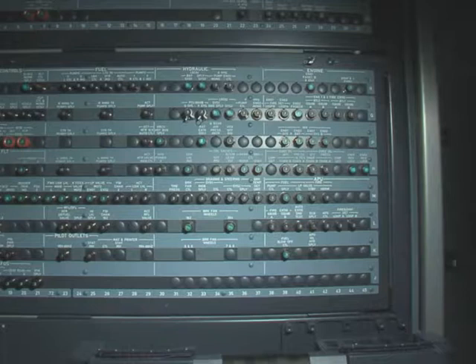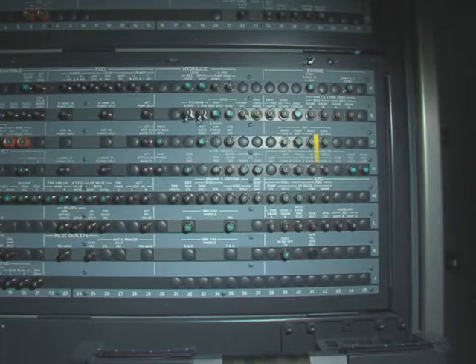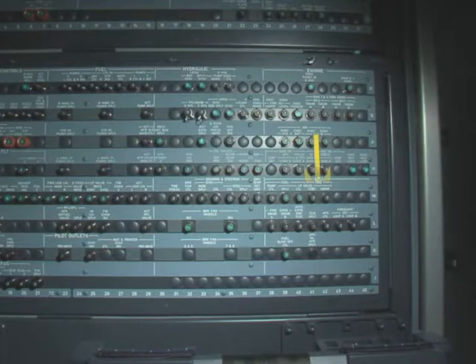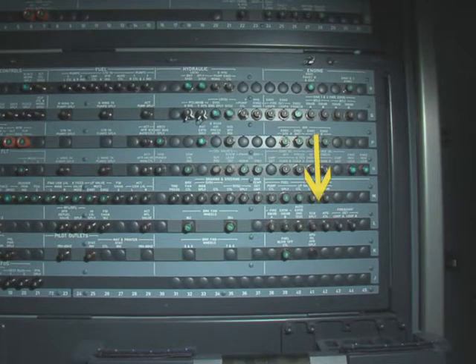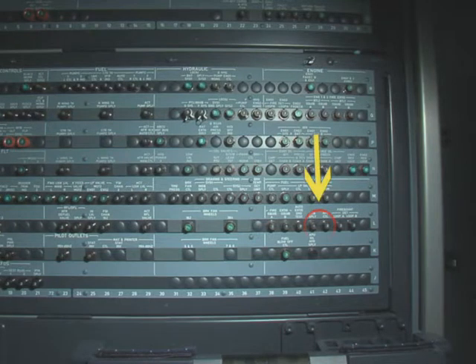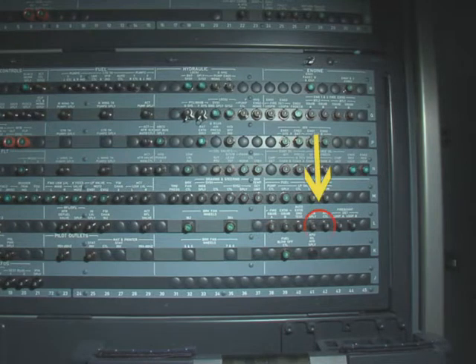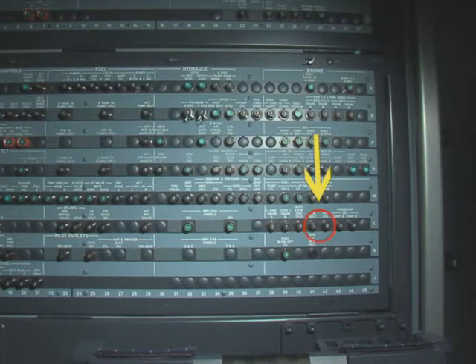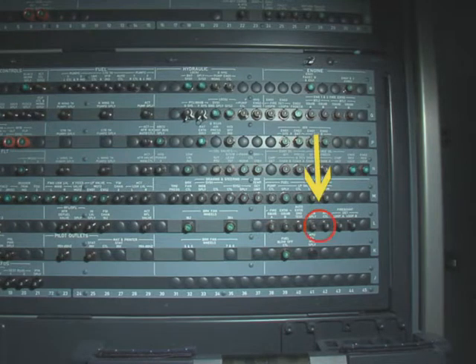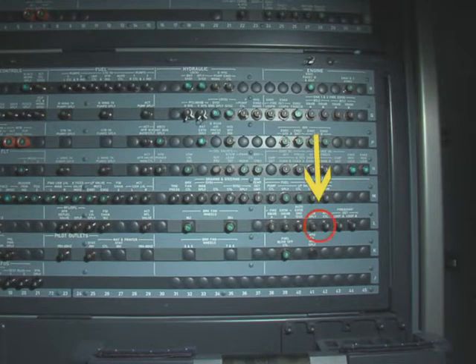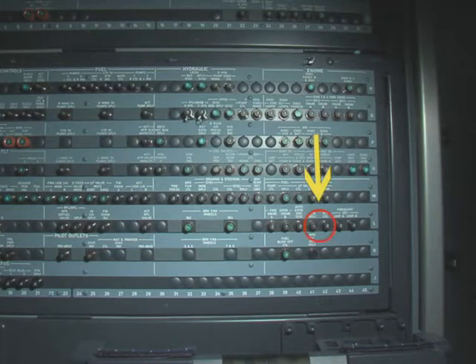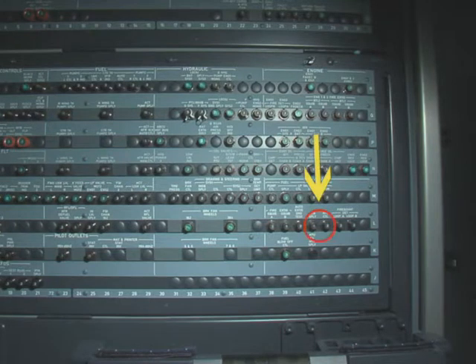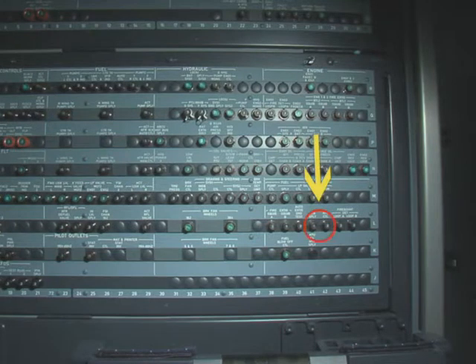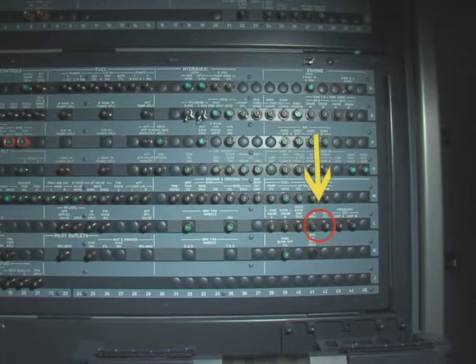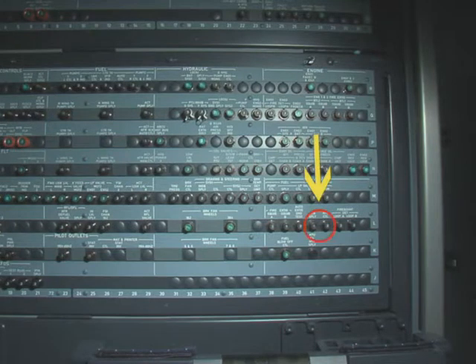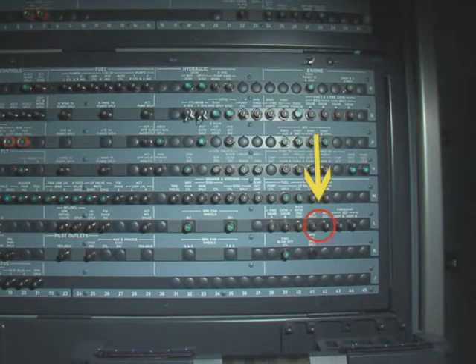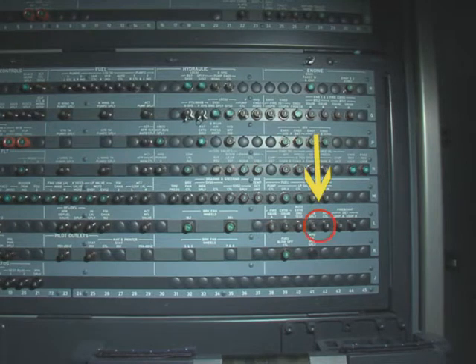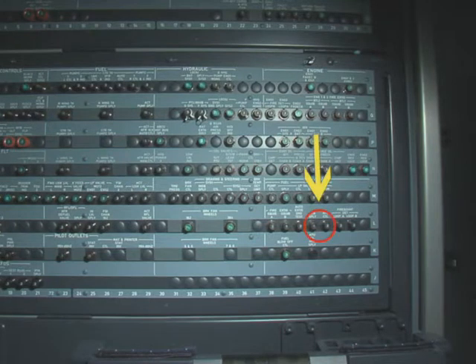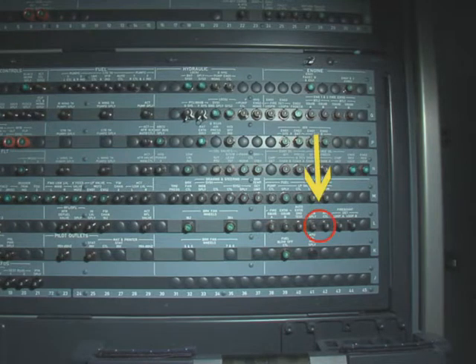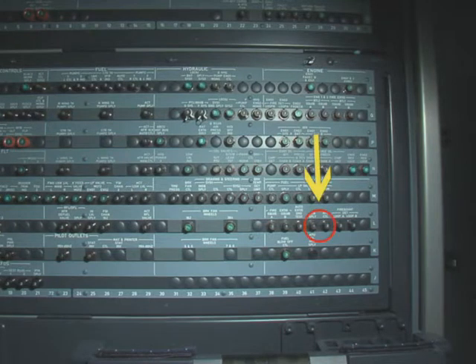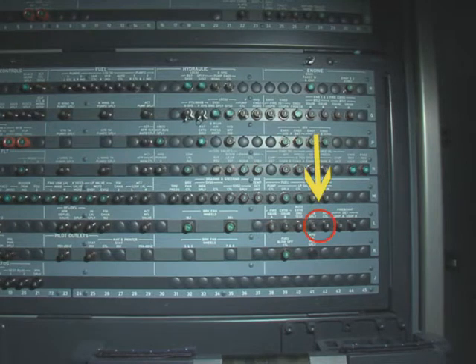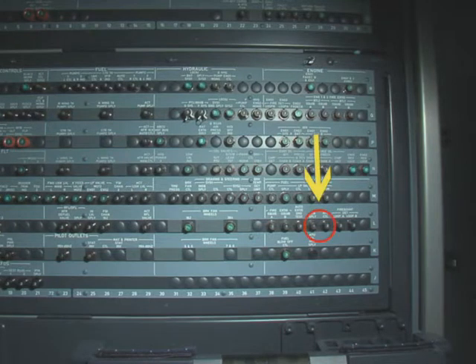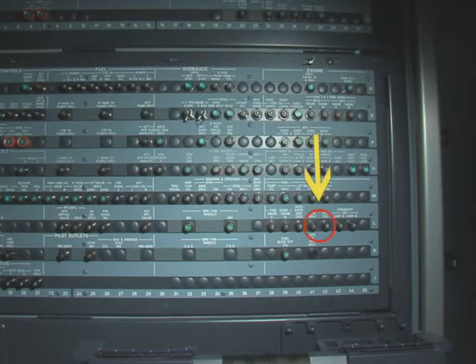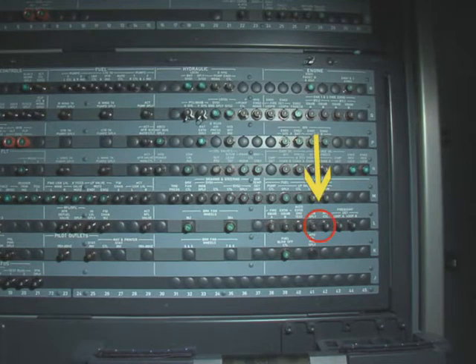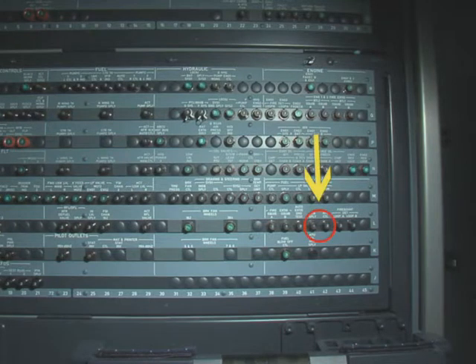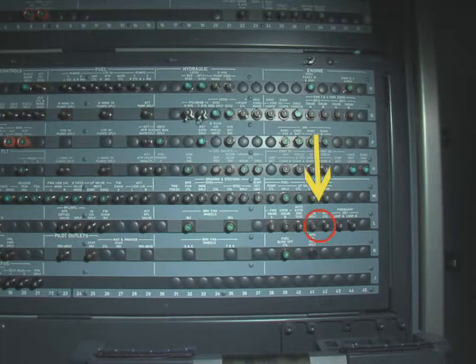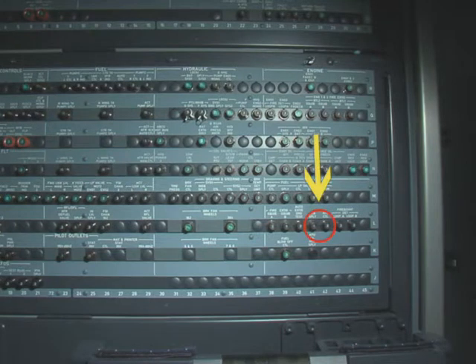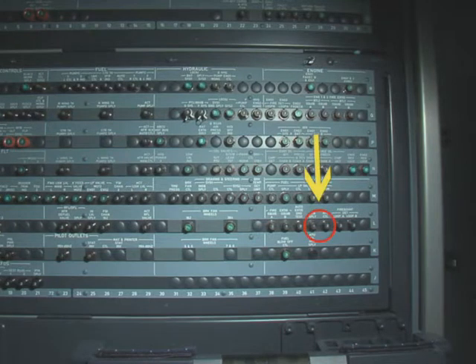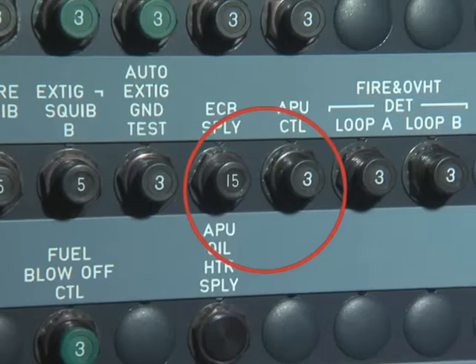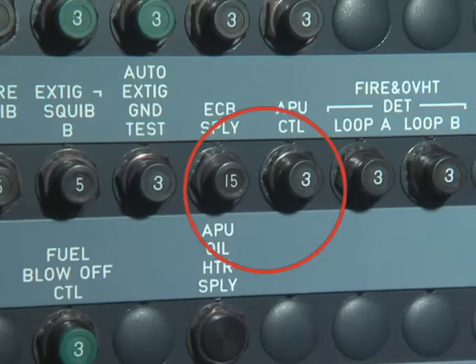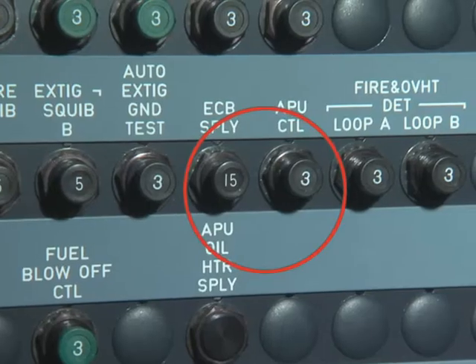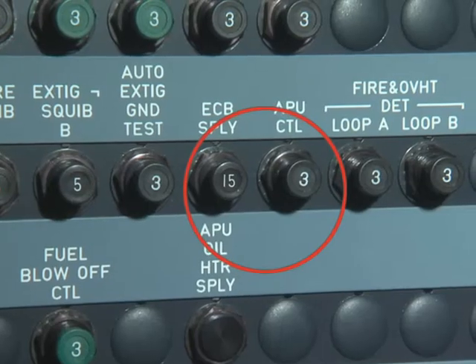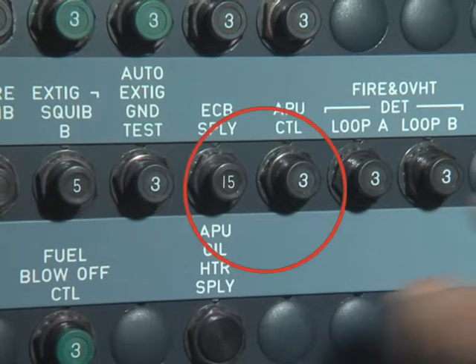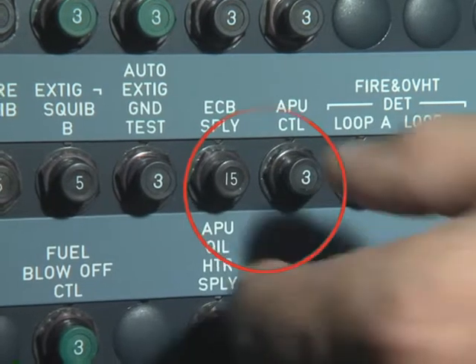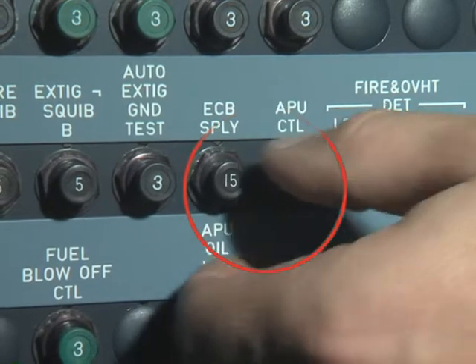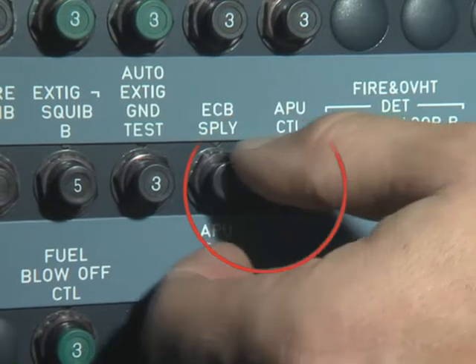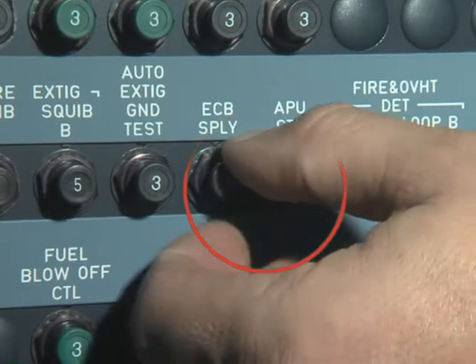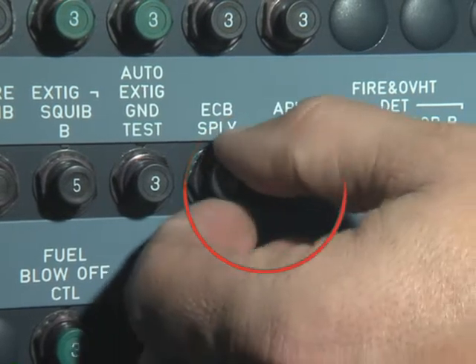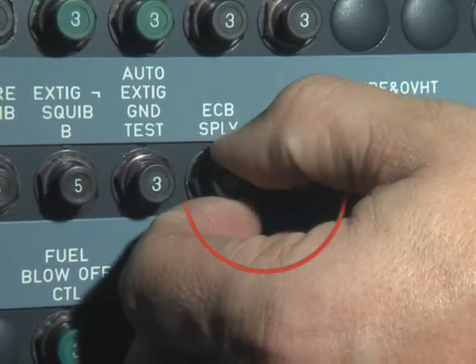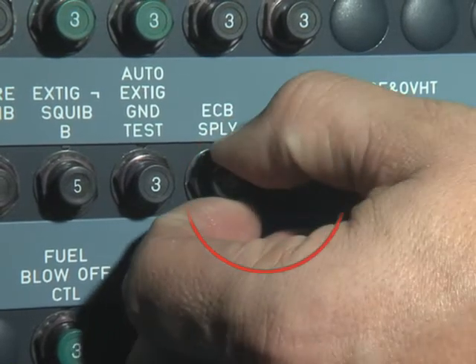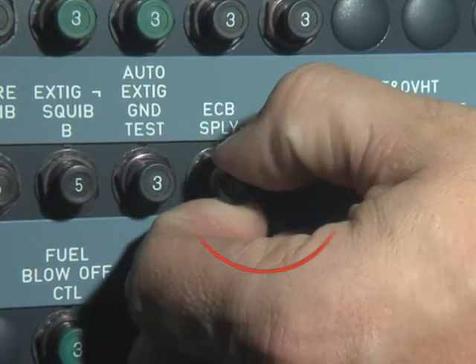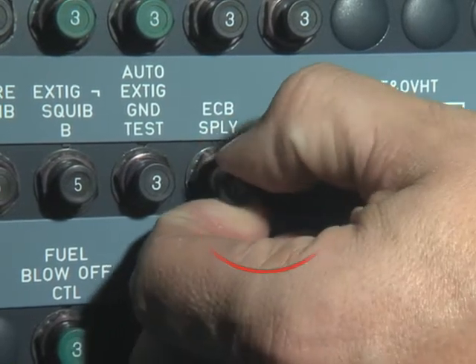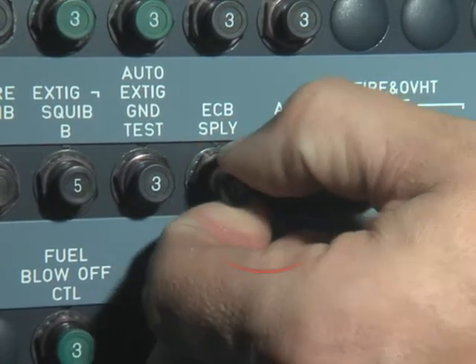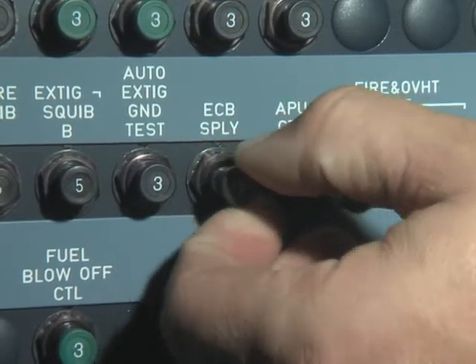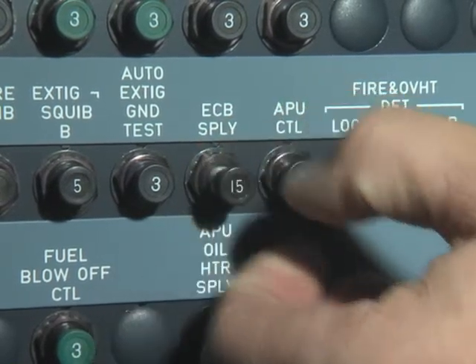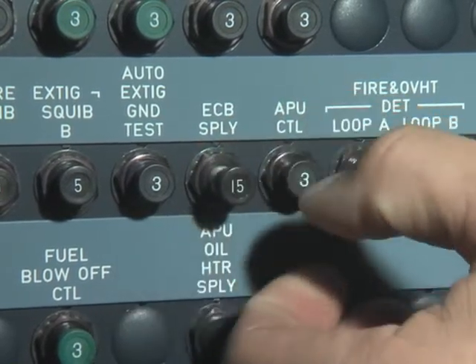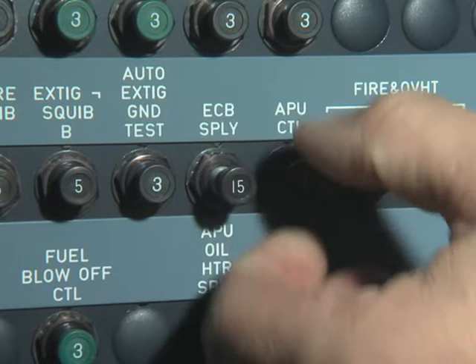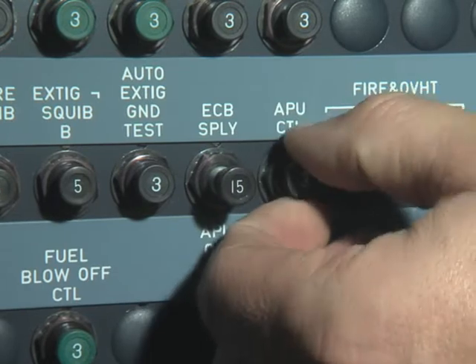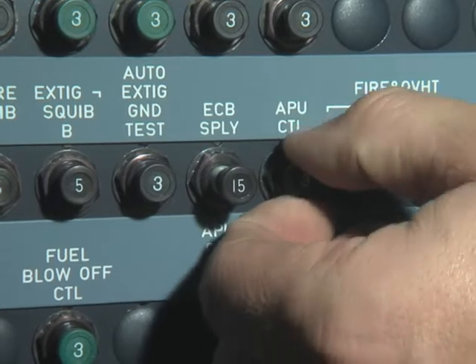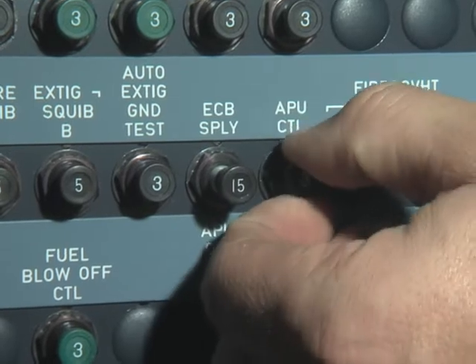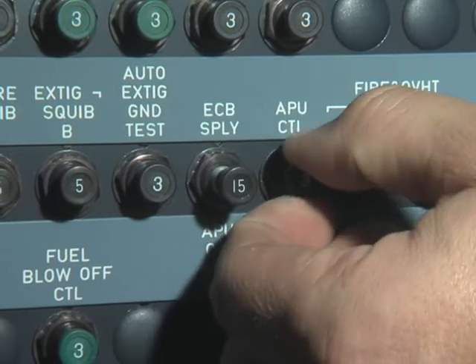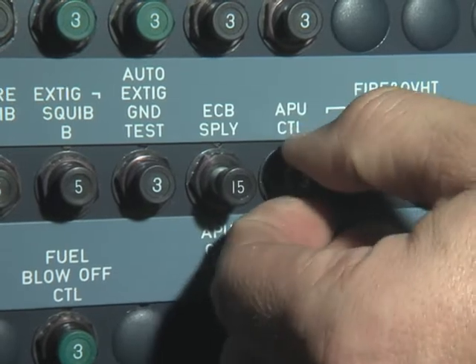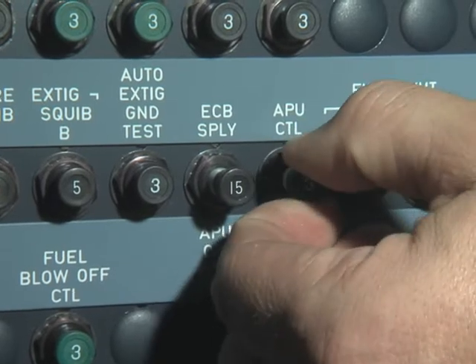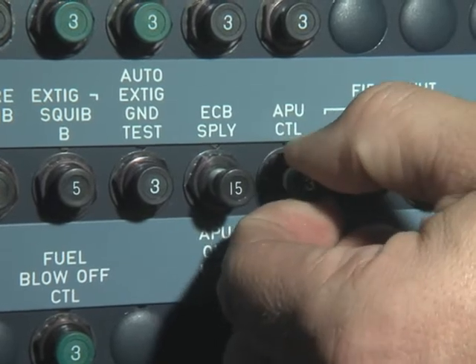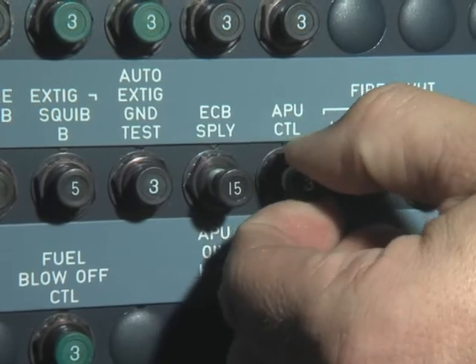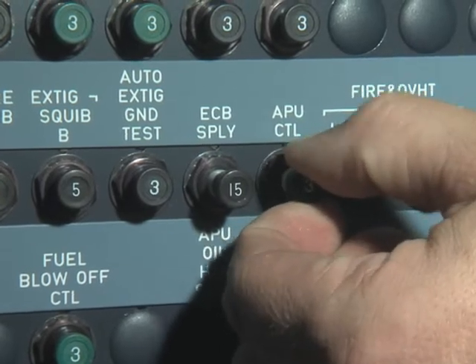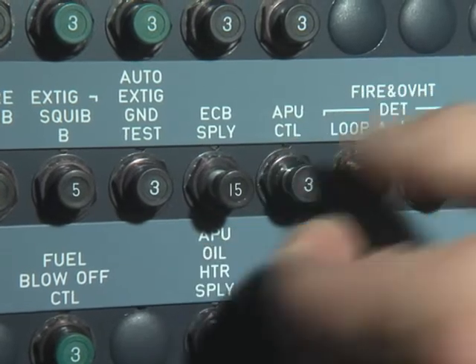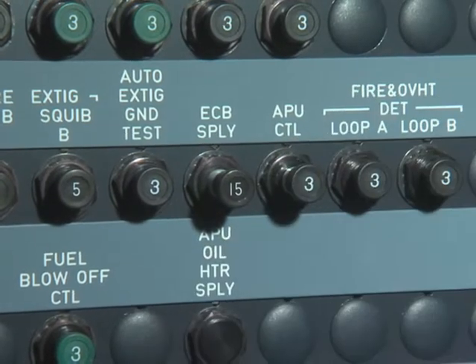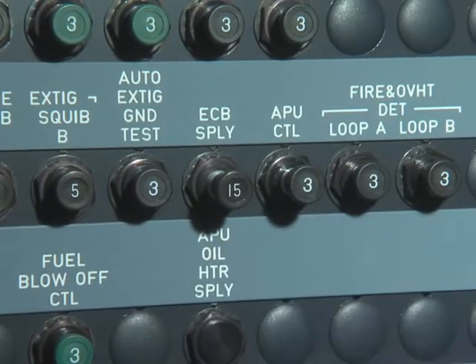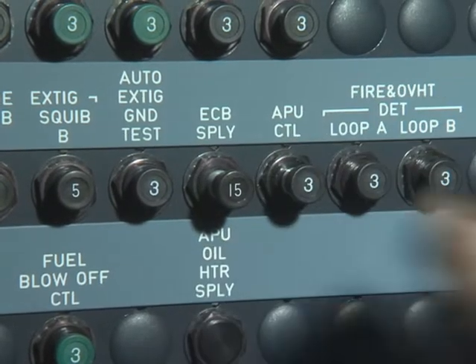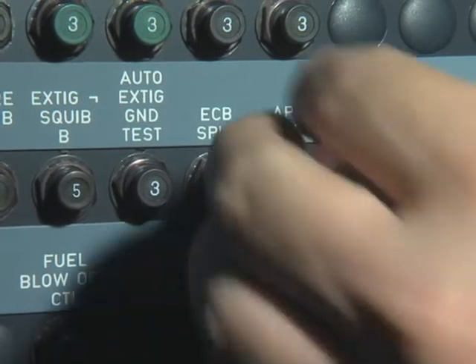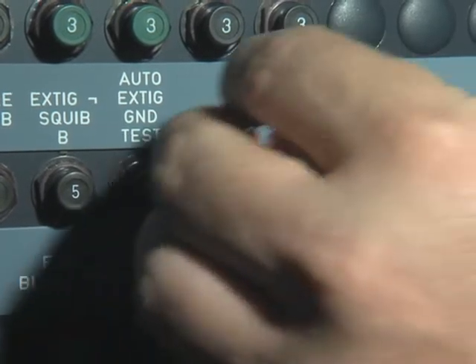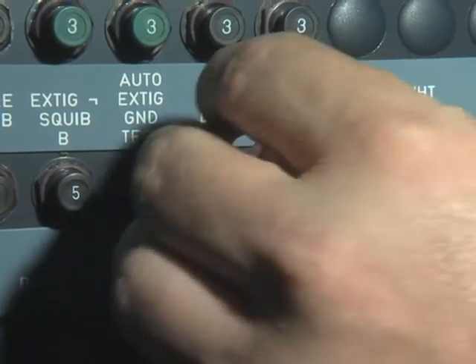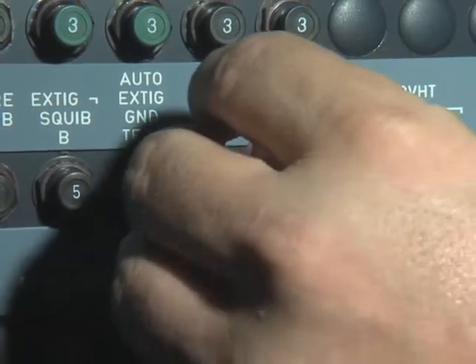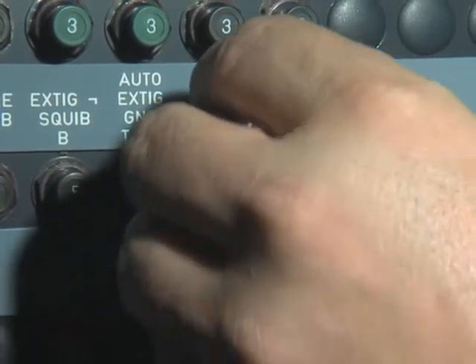On panel 121VU, open, safety and tag the circuit breakers.